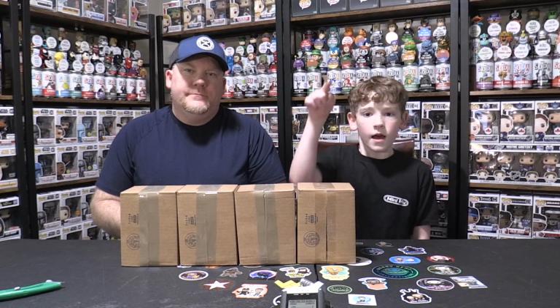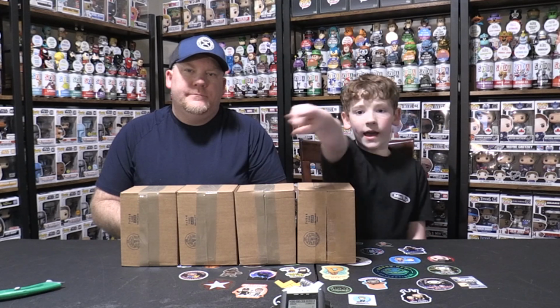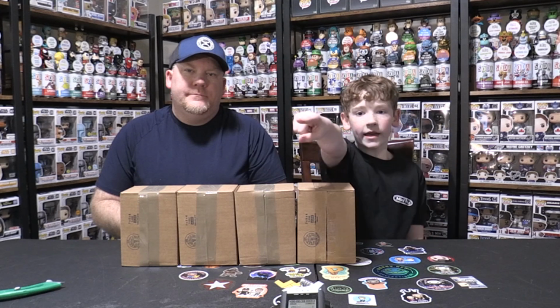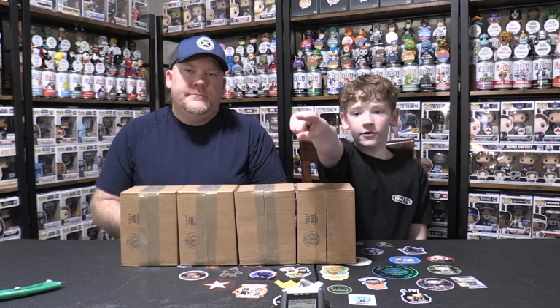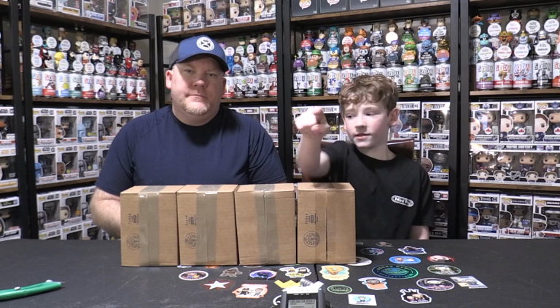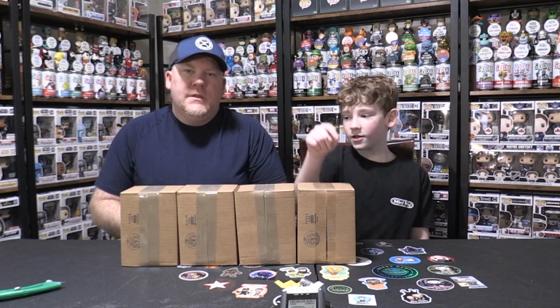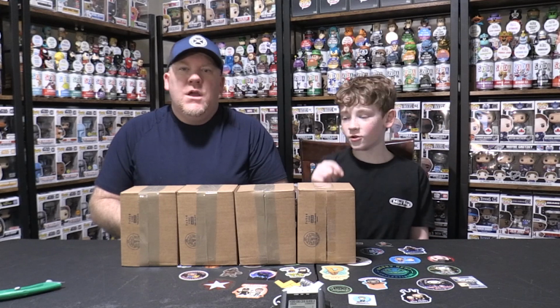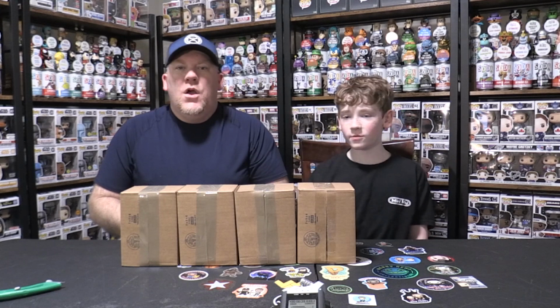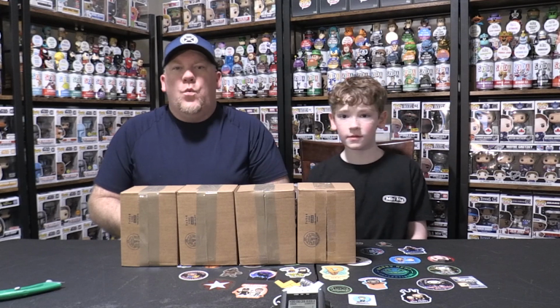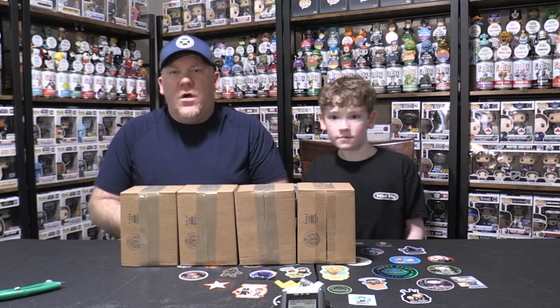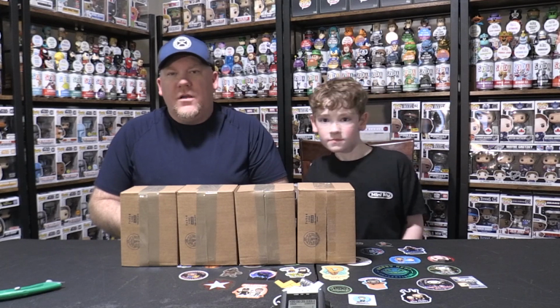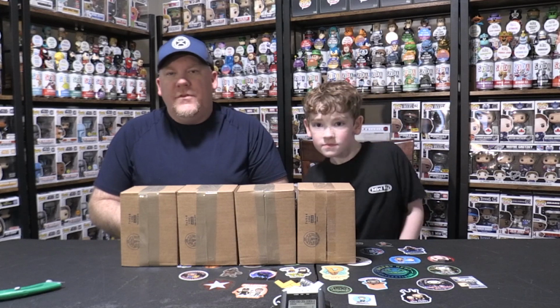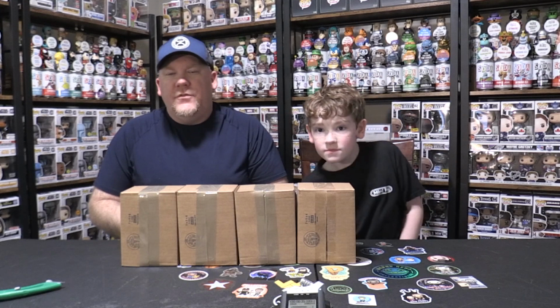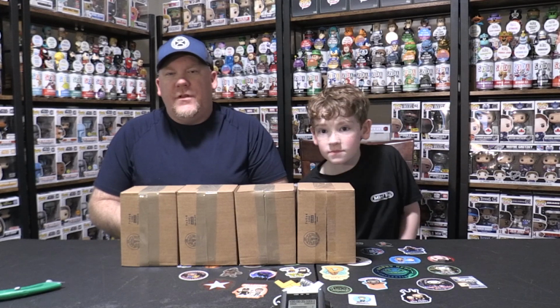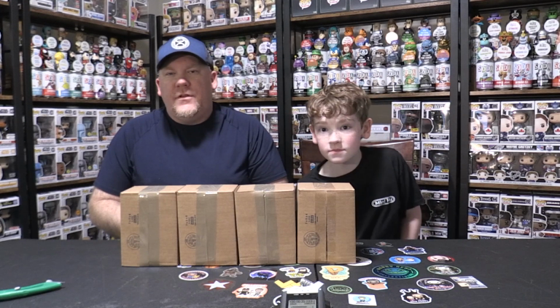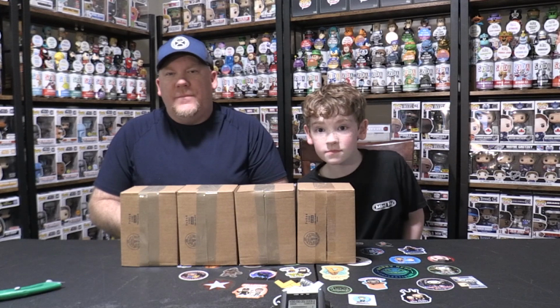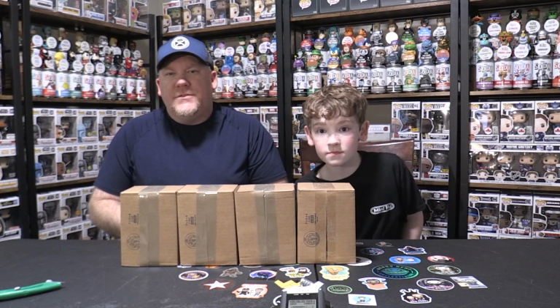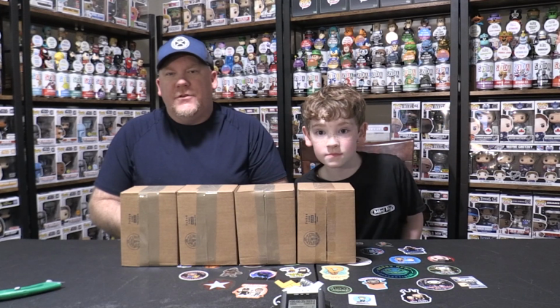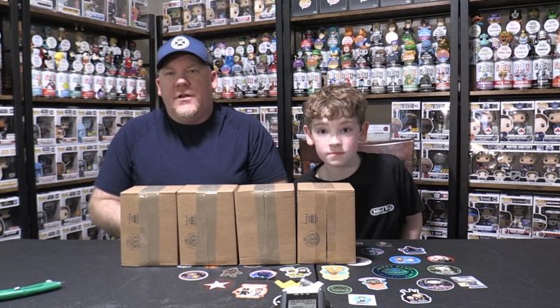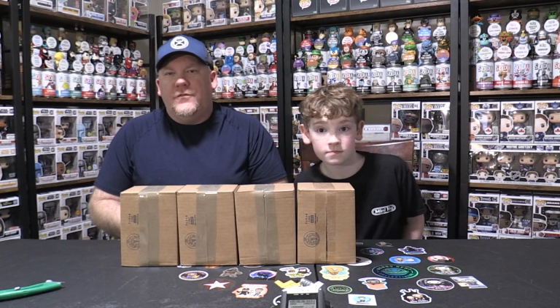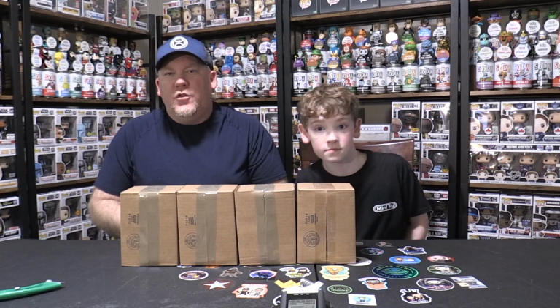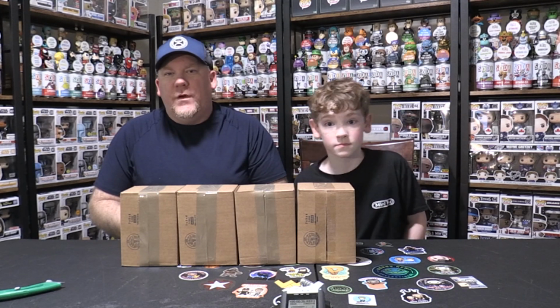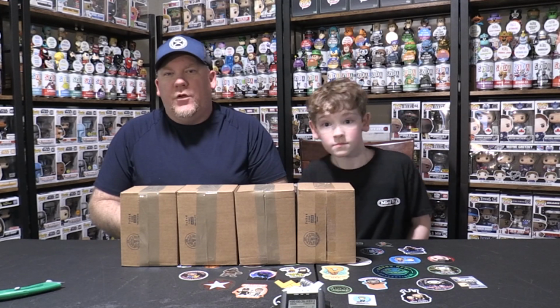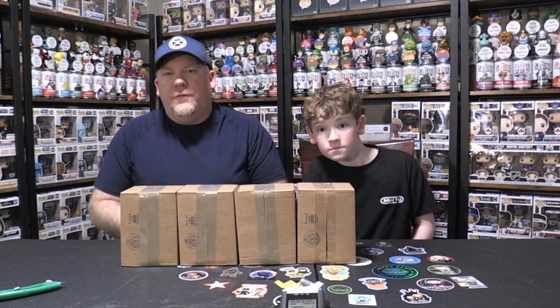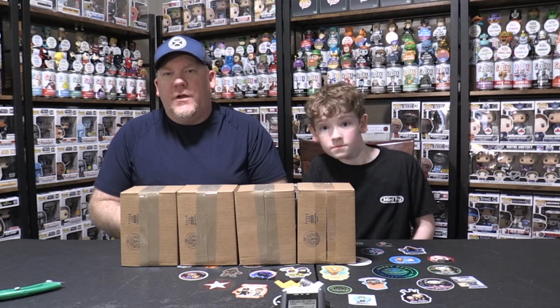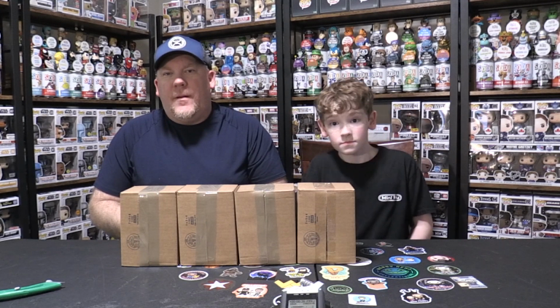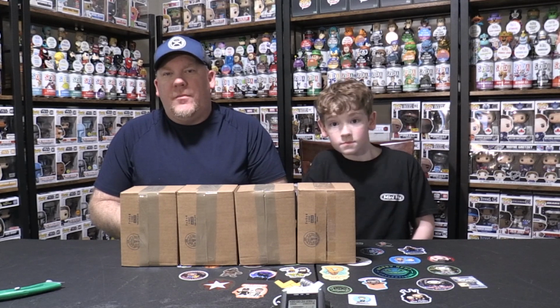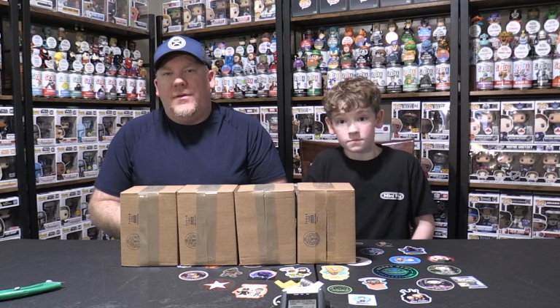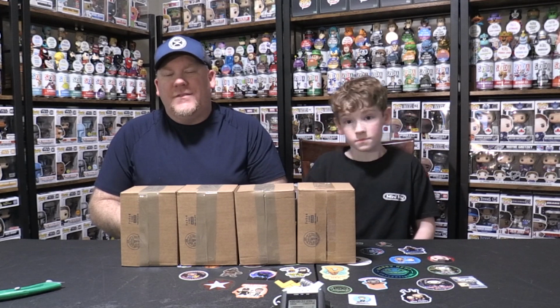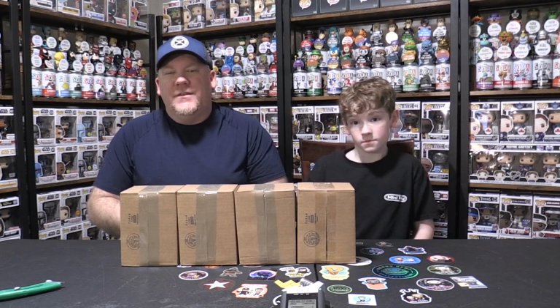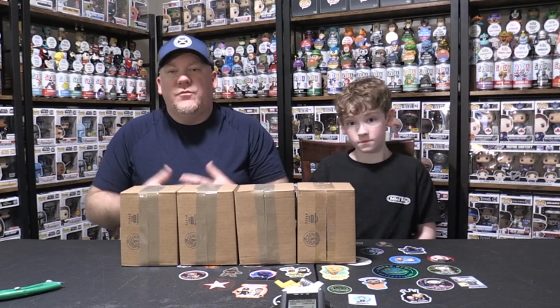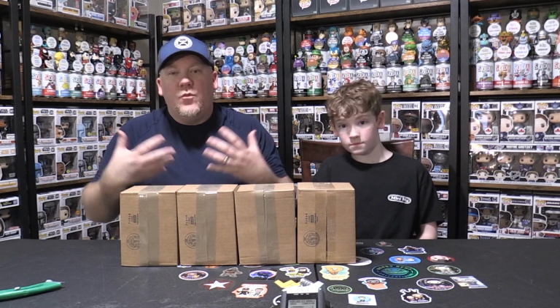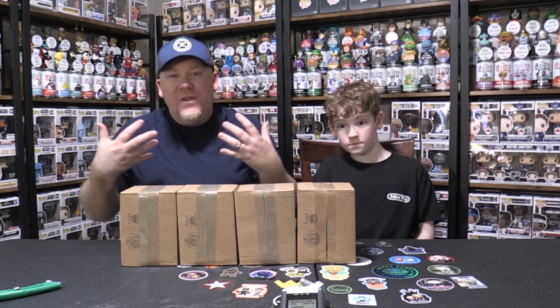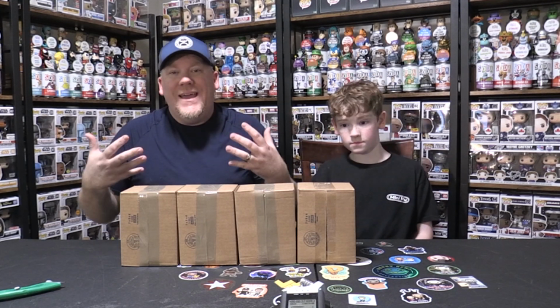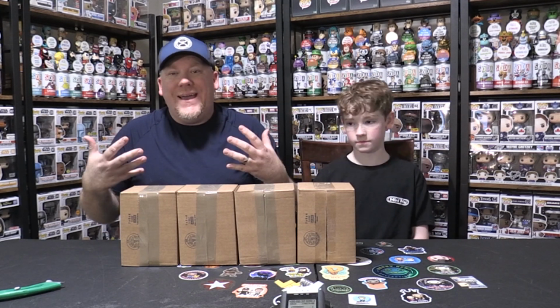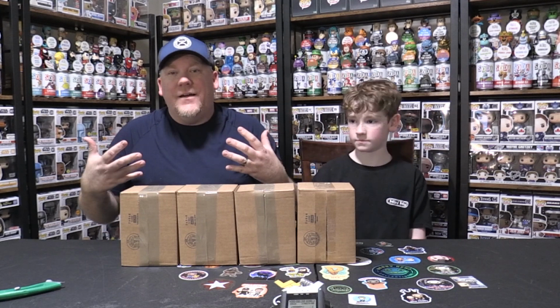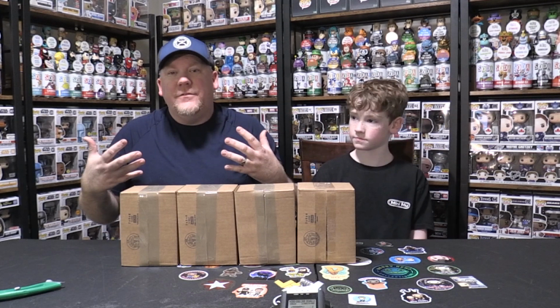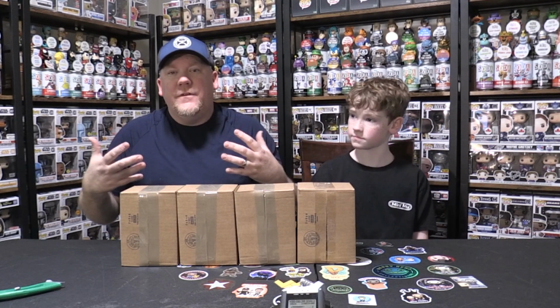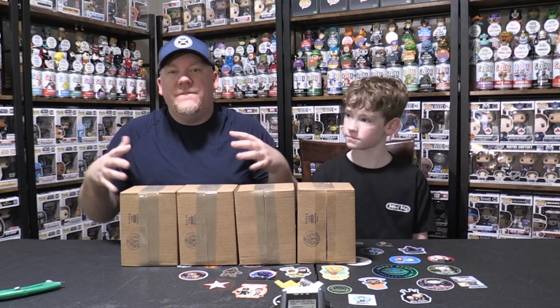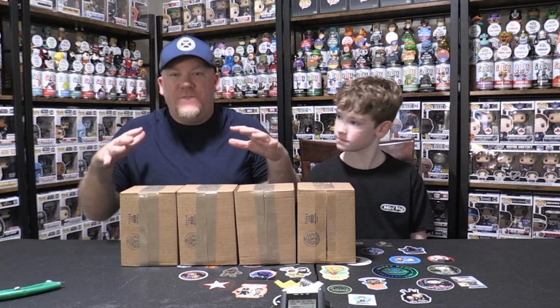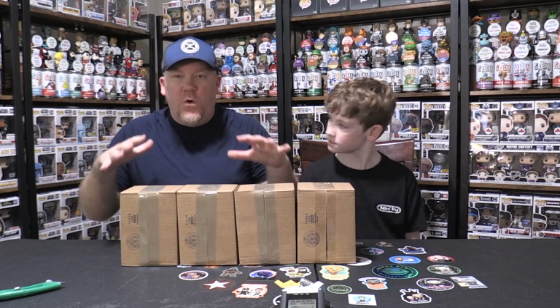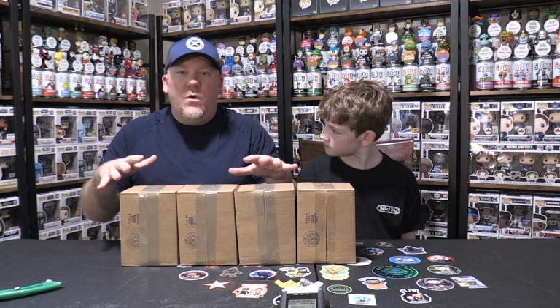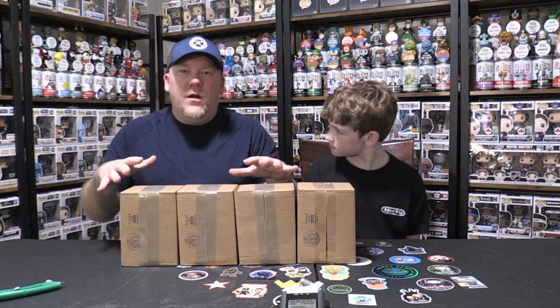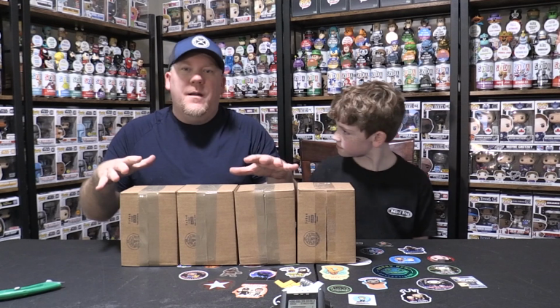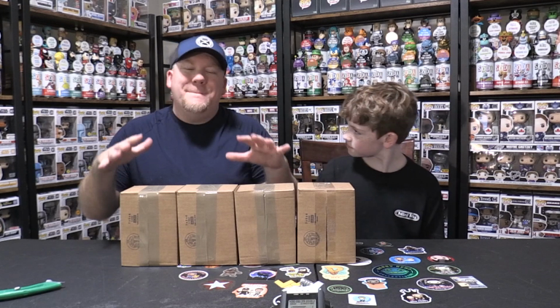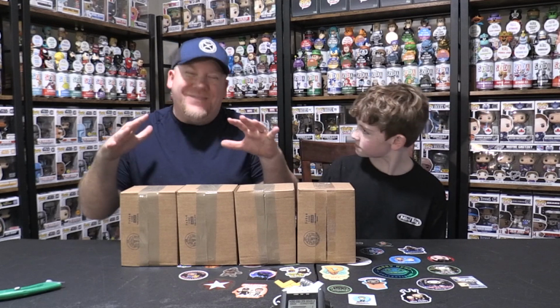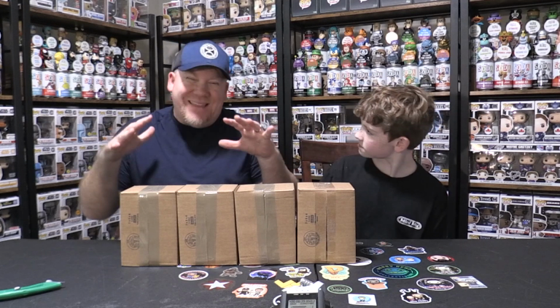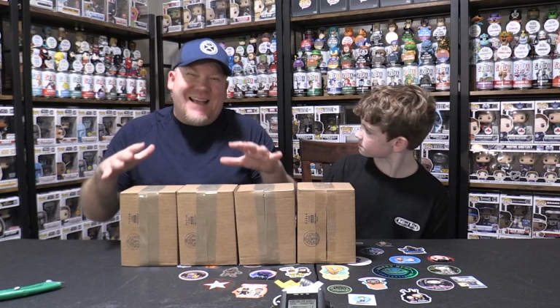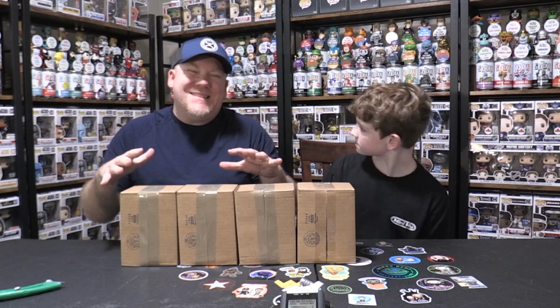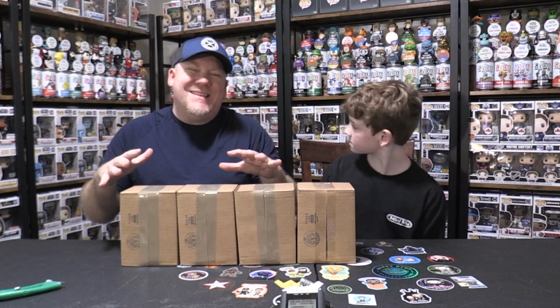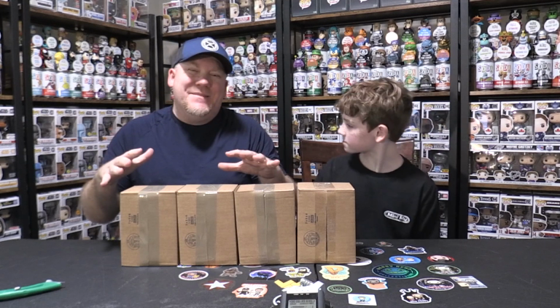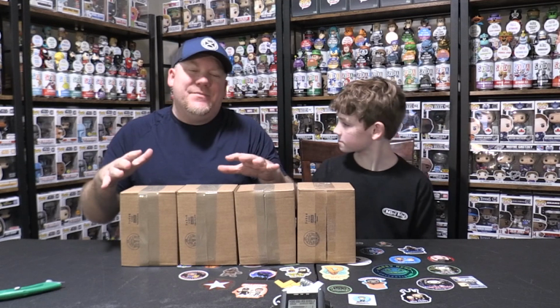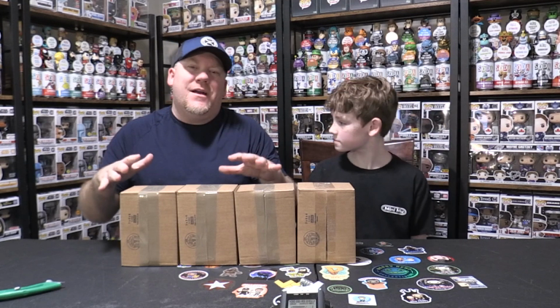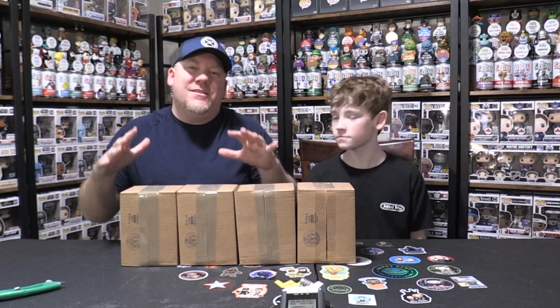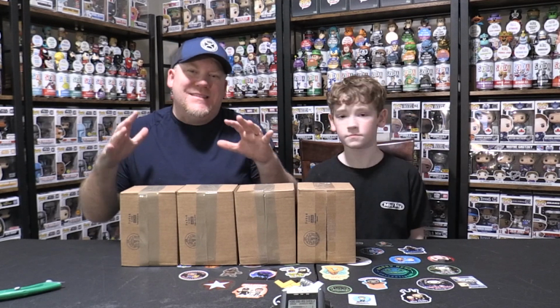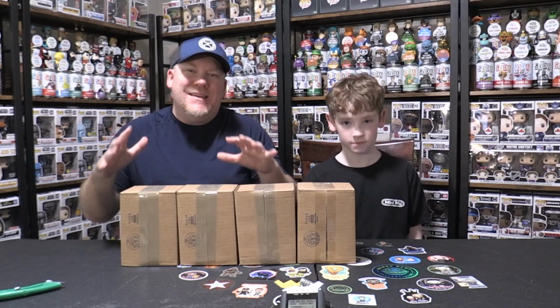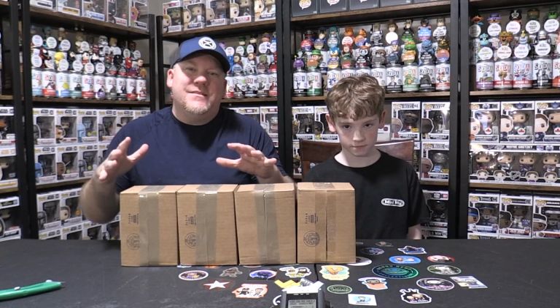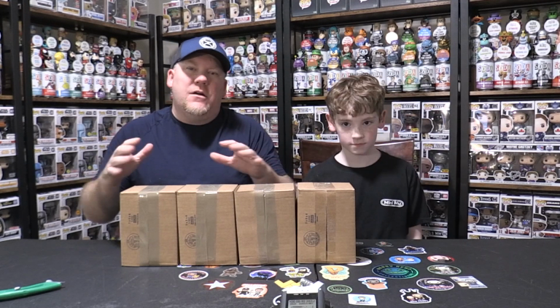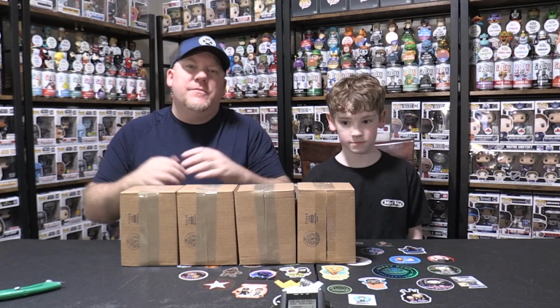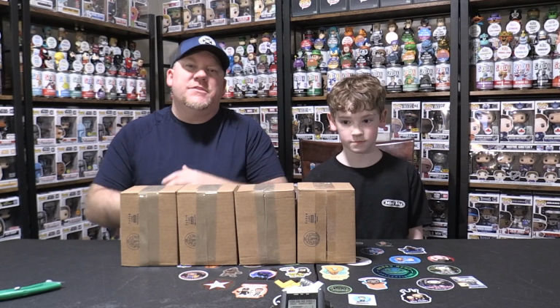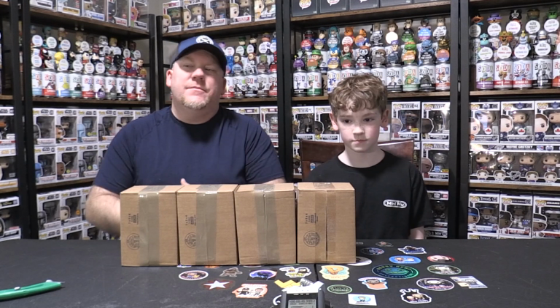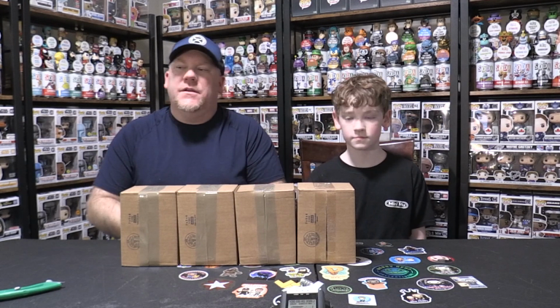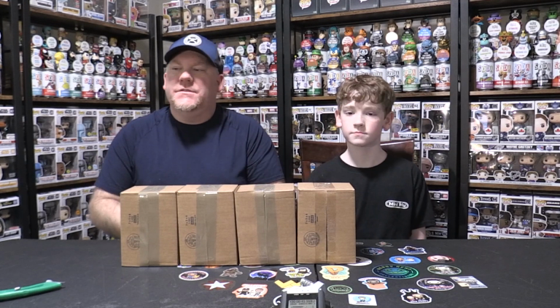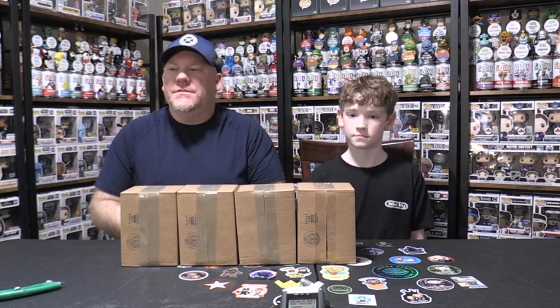Hey YouTube! Welcome into another episode of New and Old Funkin' Pop Unboxings where we have four Plastic Empire $10 Mystery Boxes.